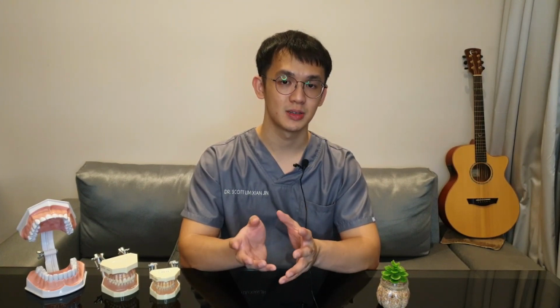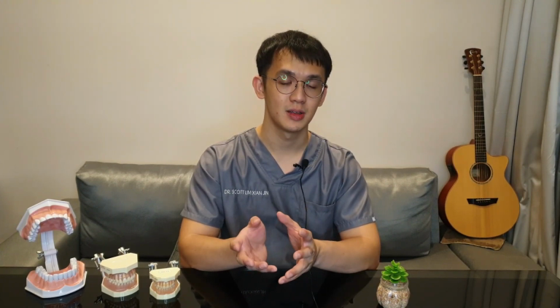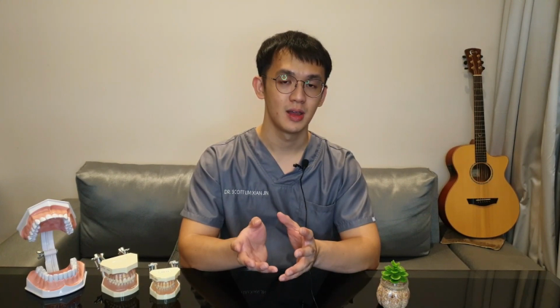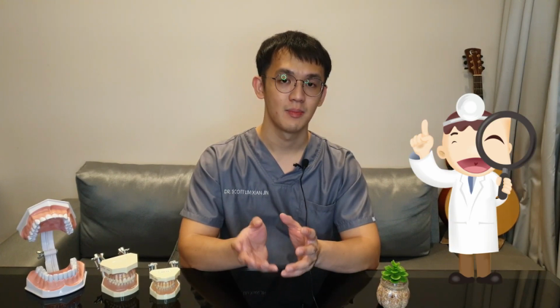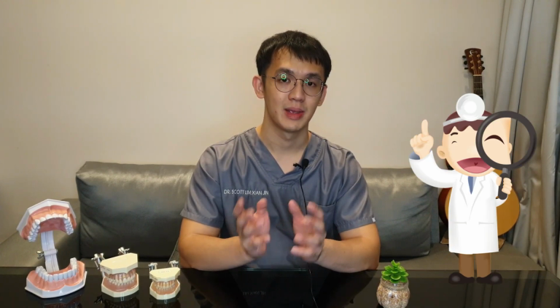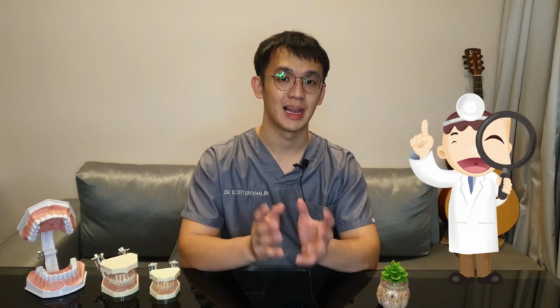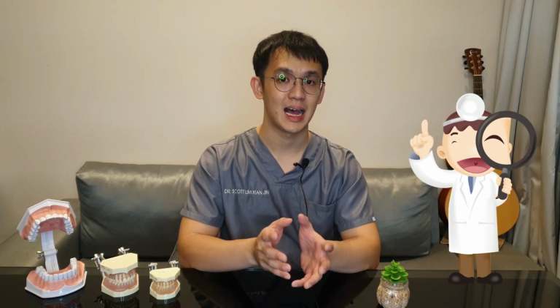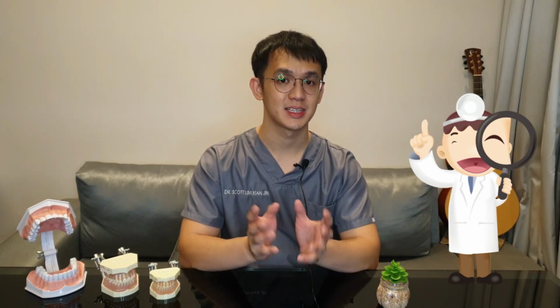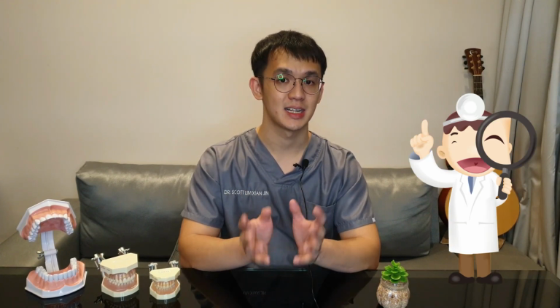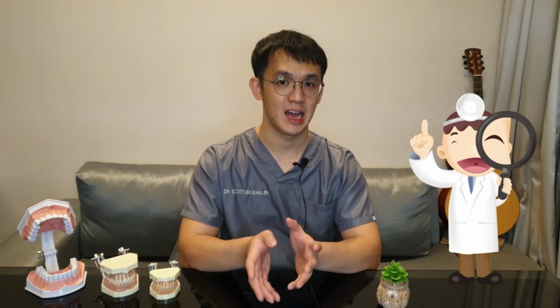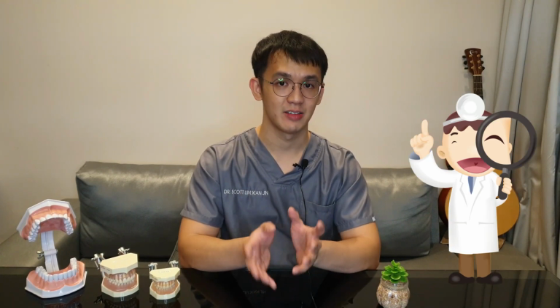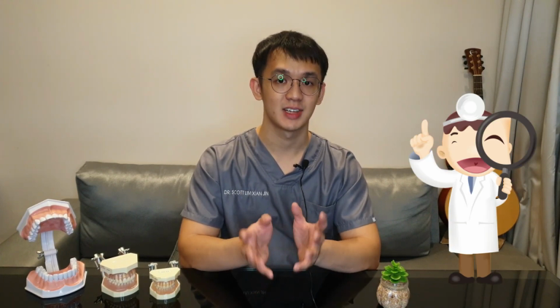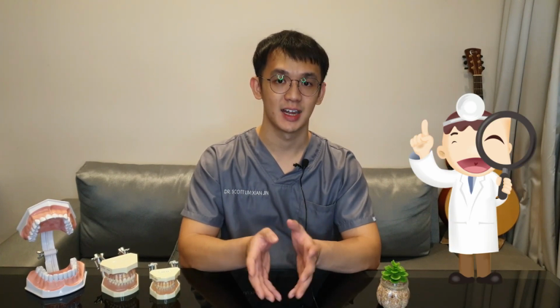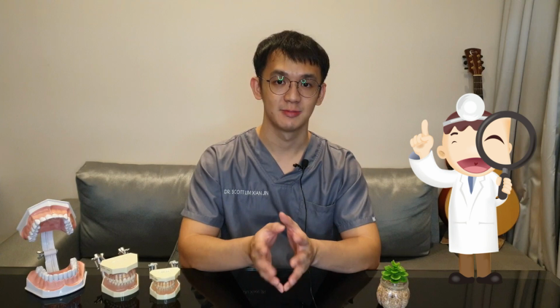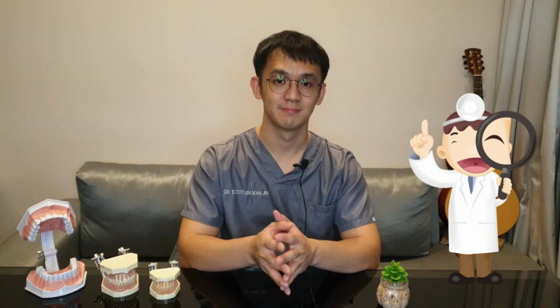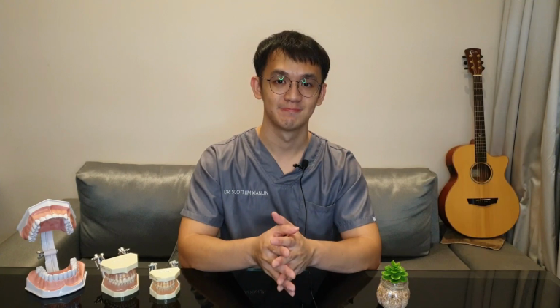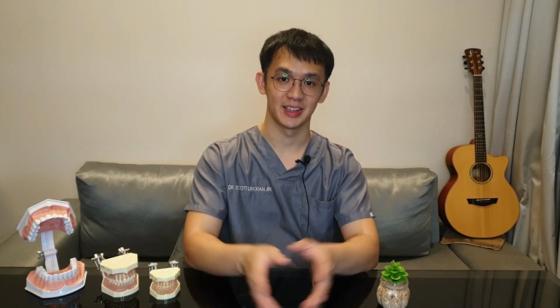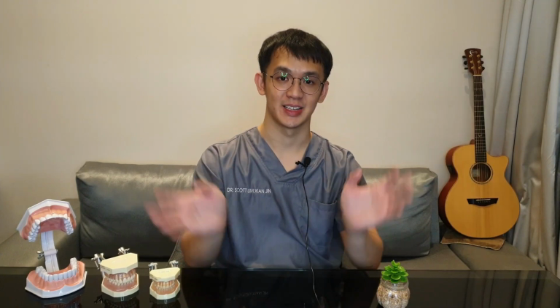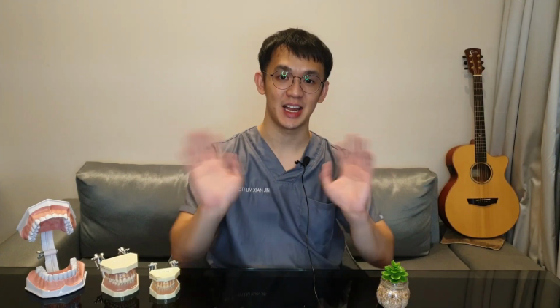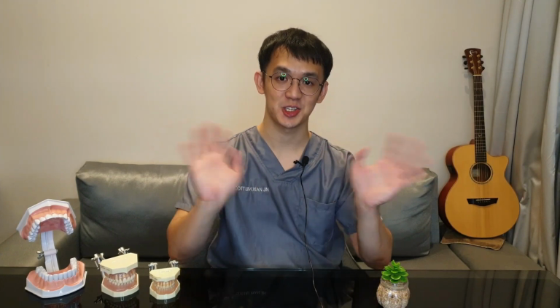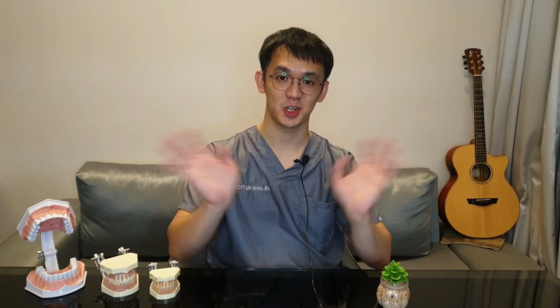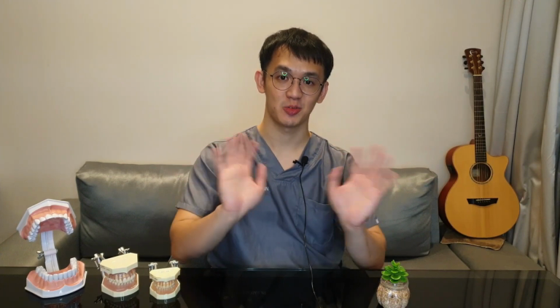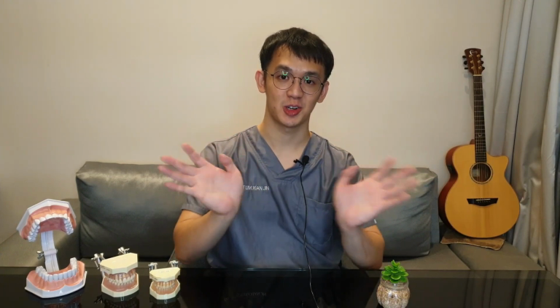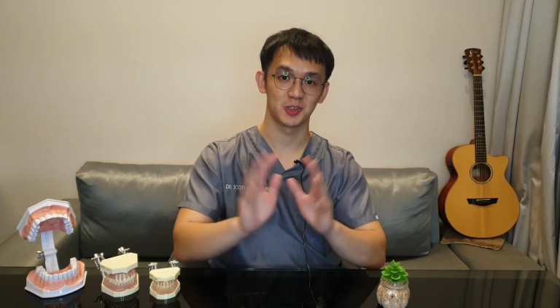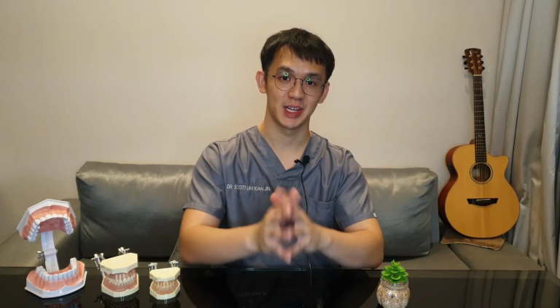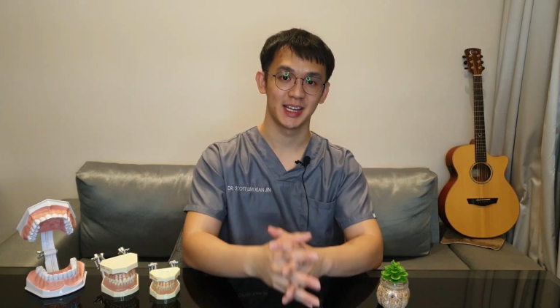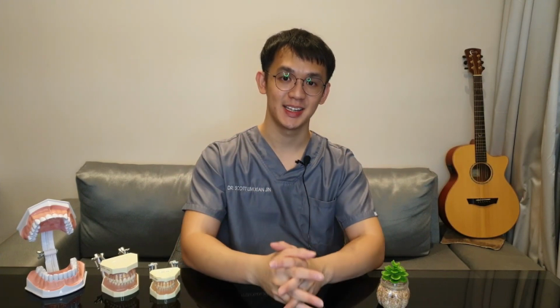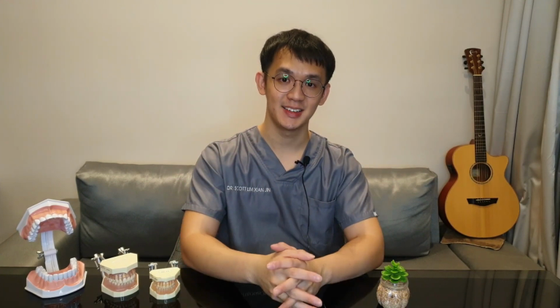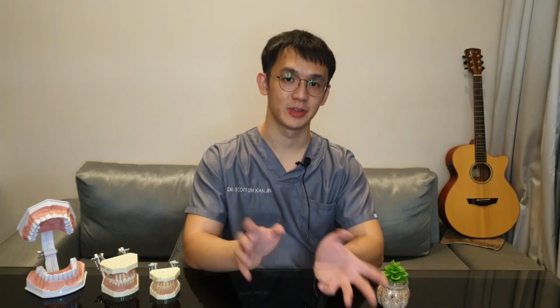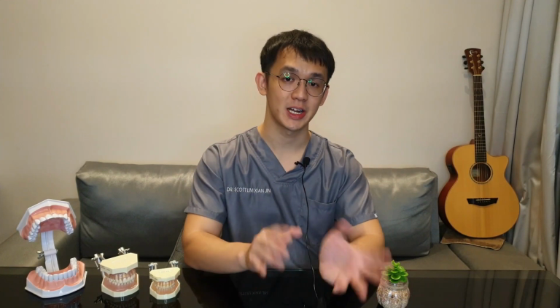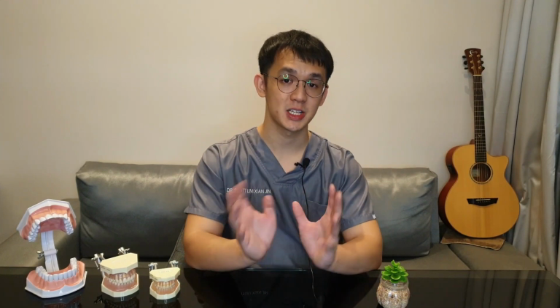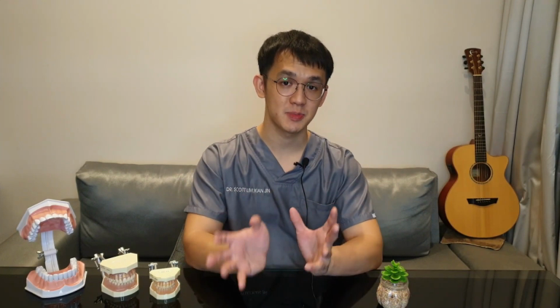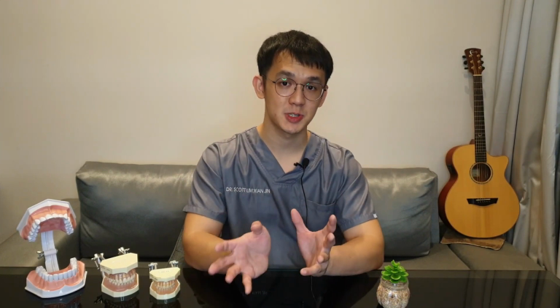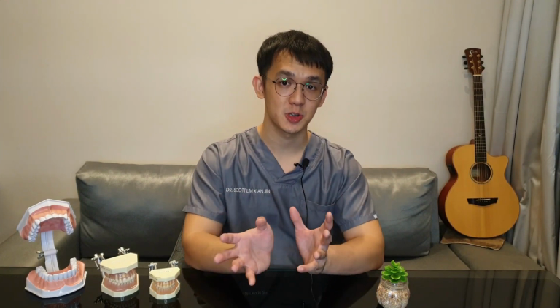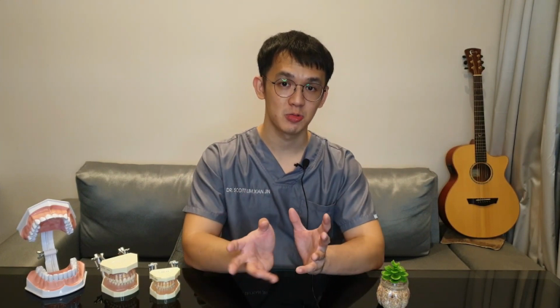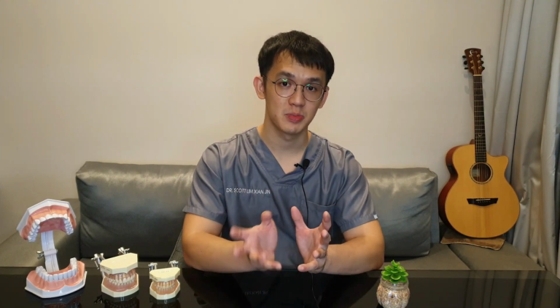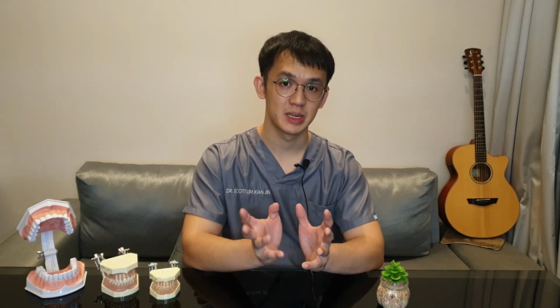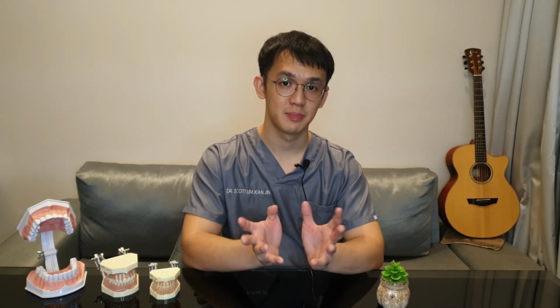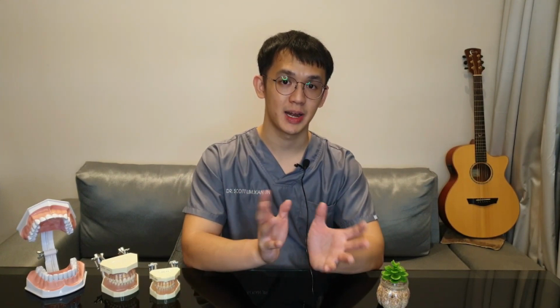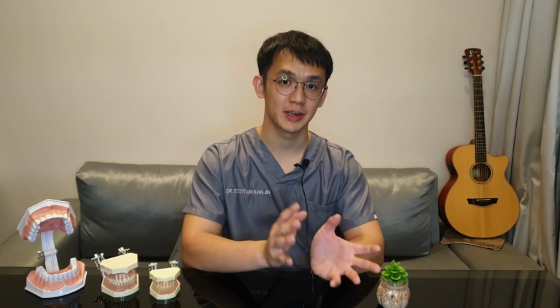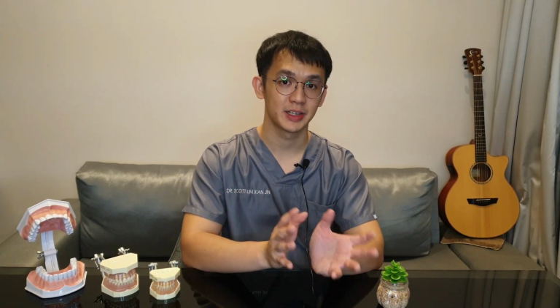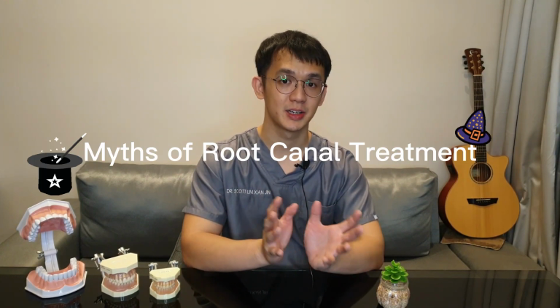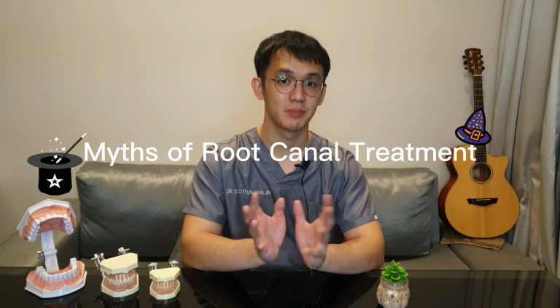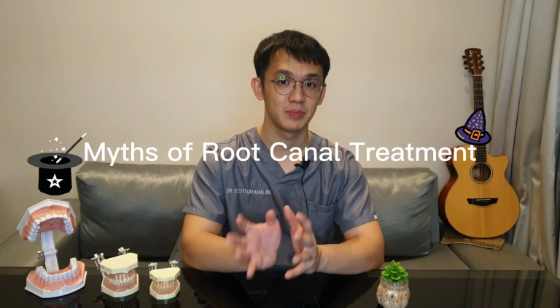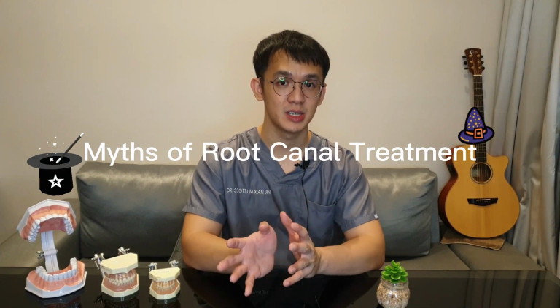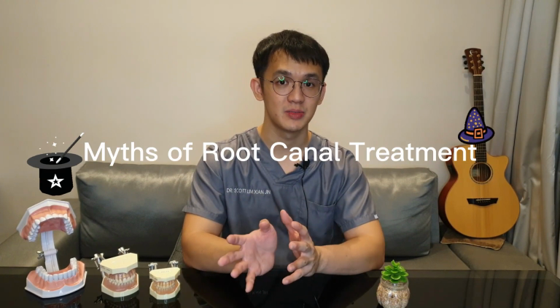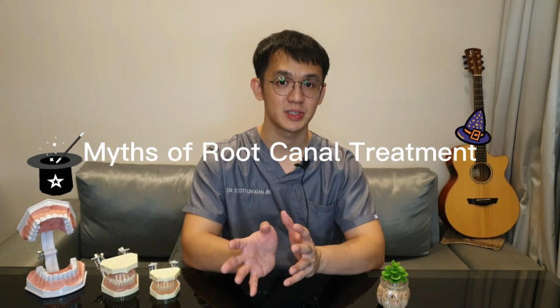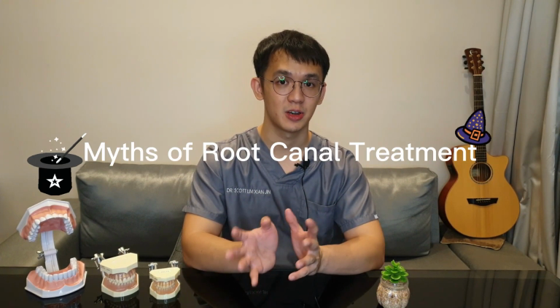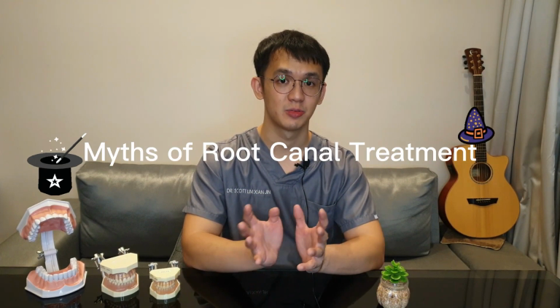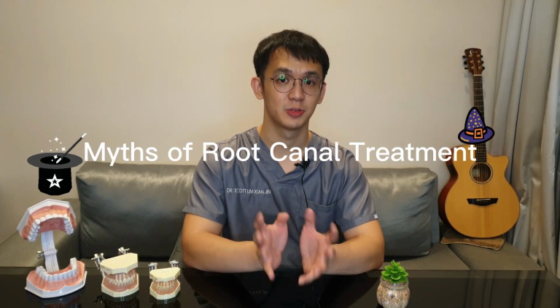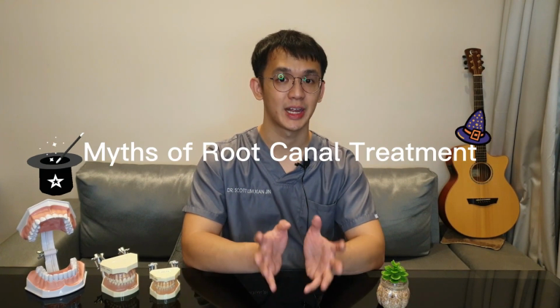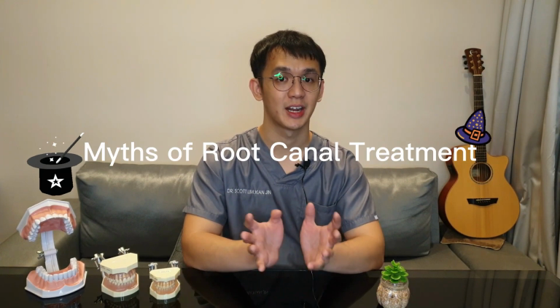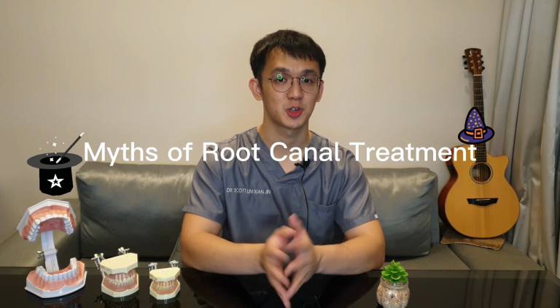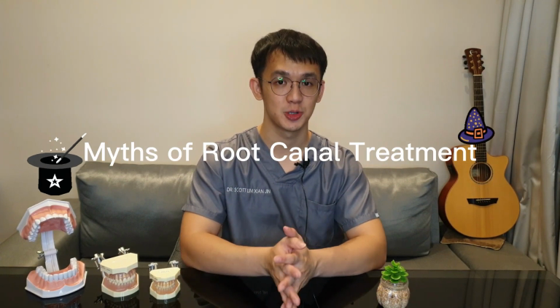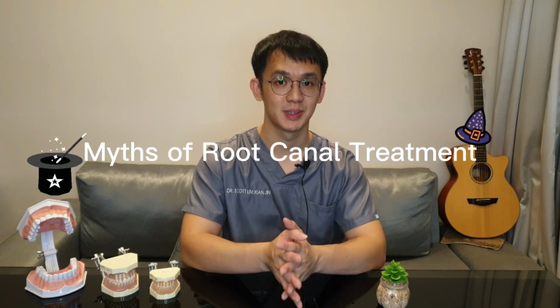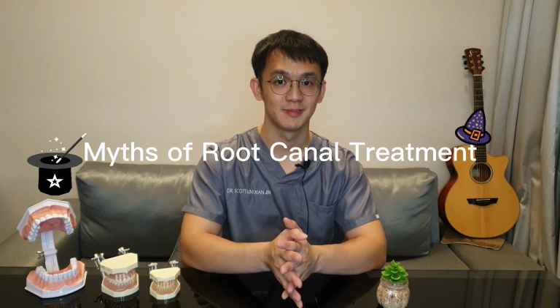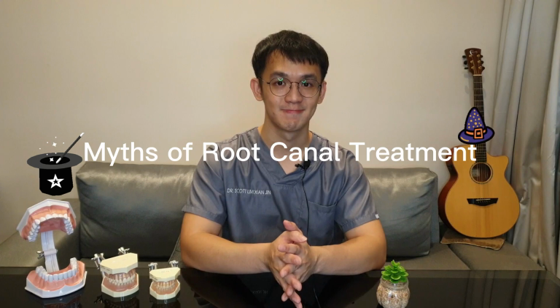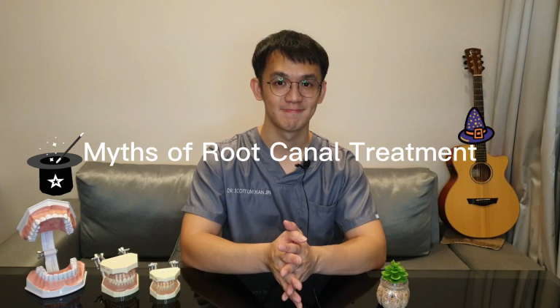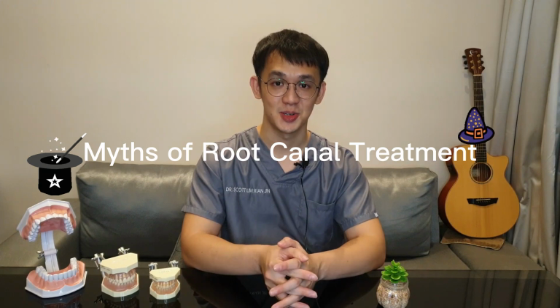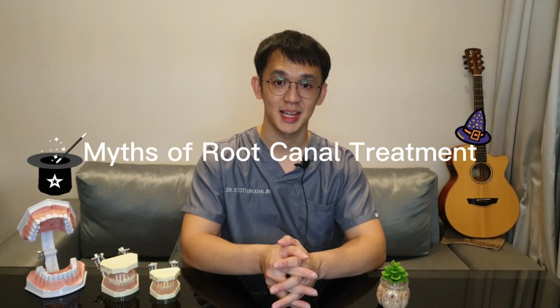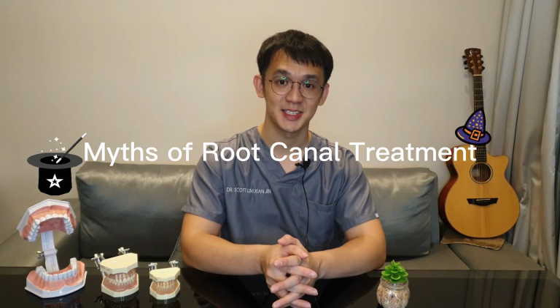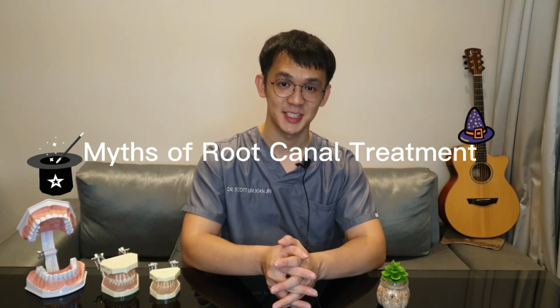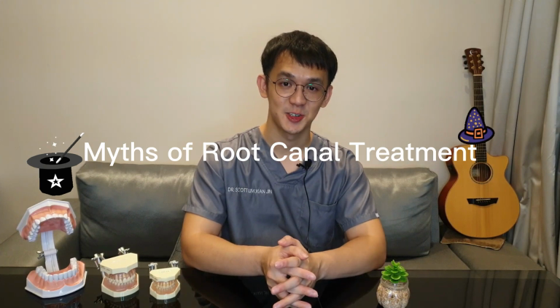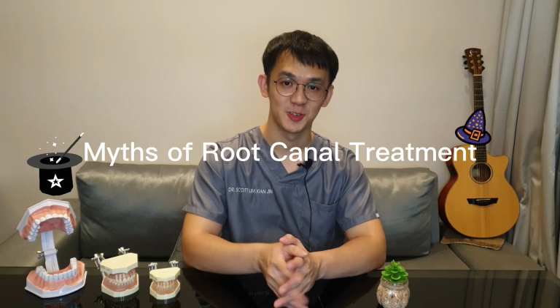With proper care, most teeth that have had root canal treatment may last a lifetime. And that's all for today. Our next episode will be debunking the myths of root canal treatment. Till then, see you!